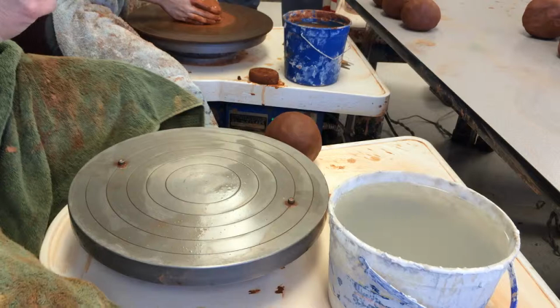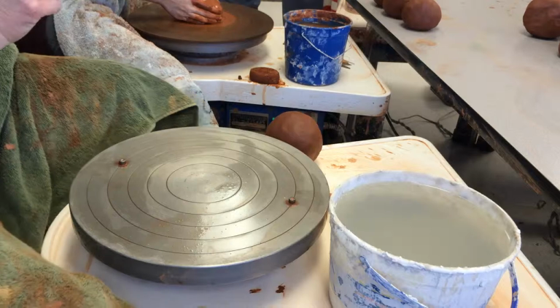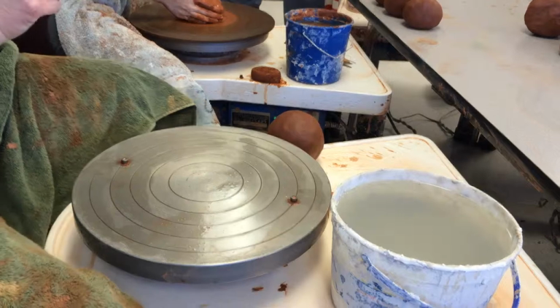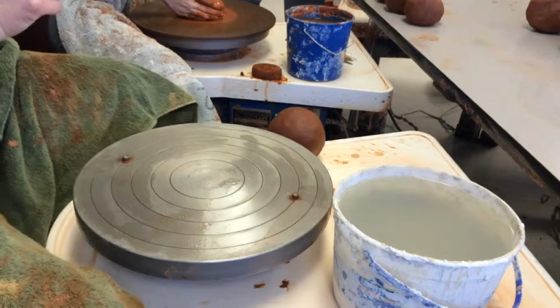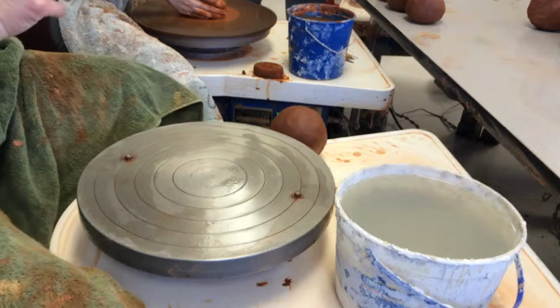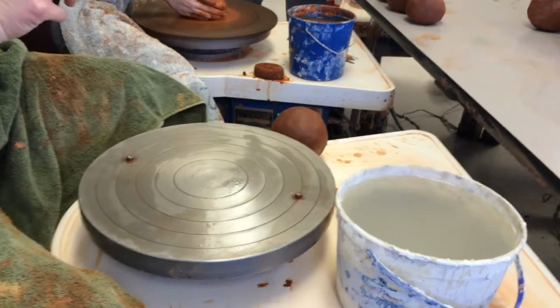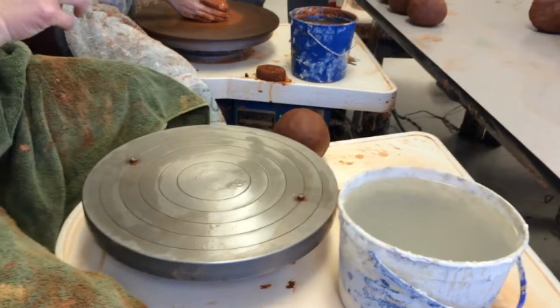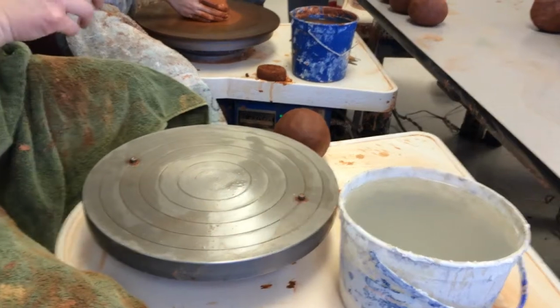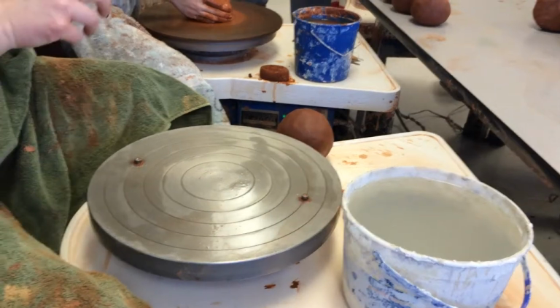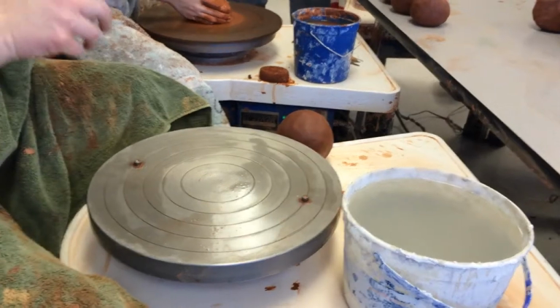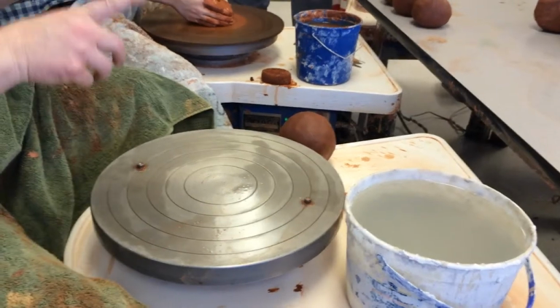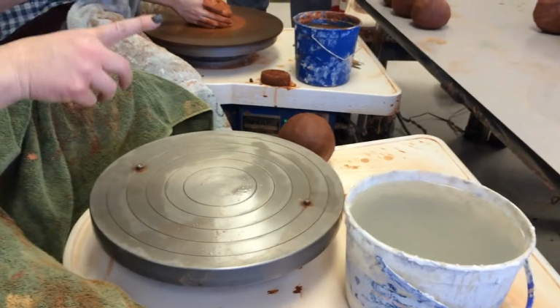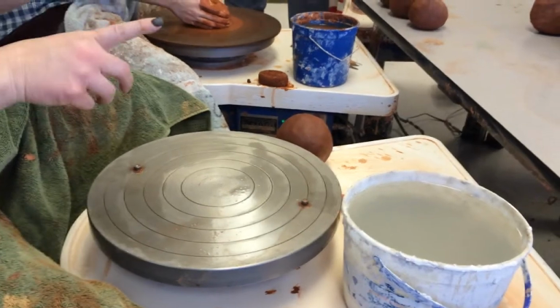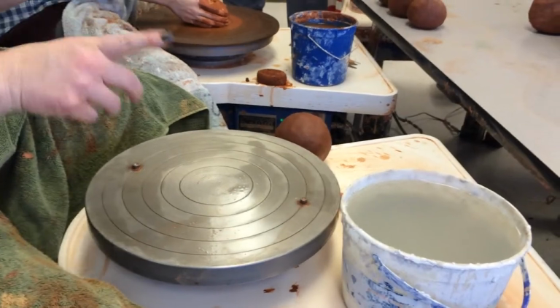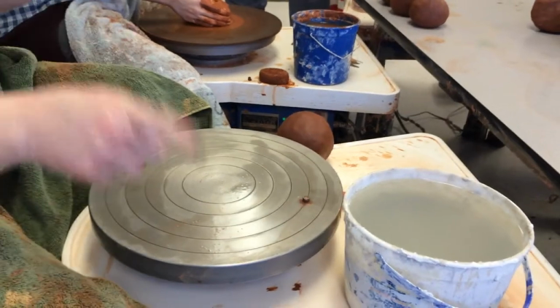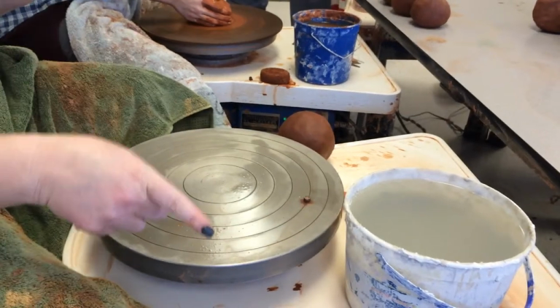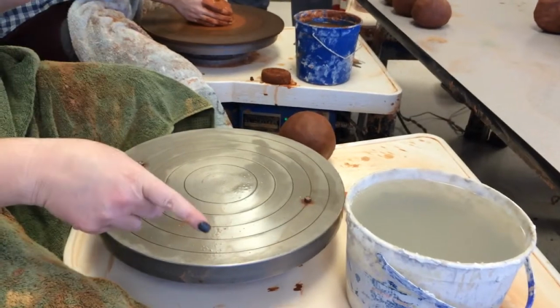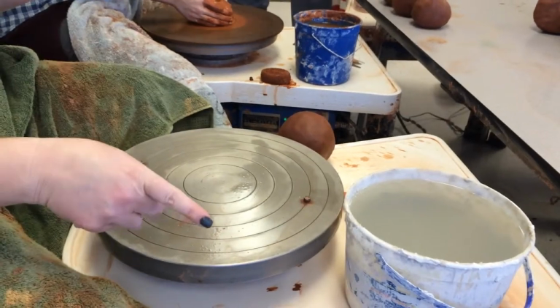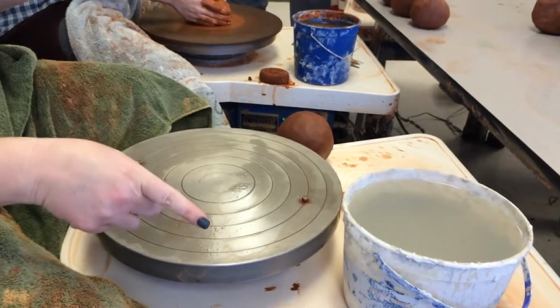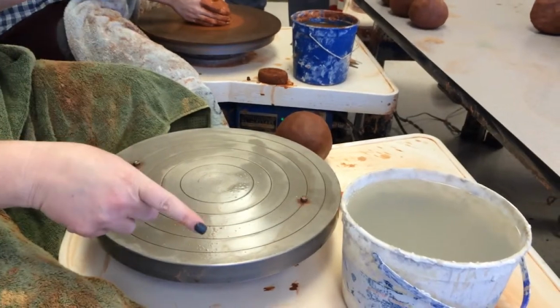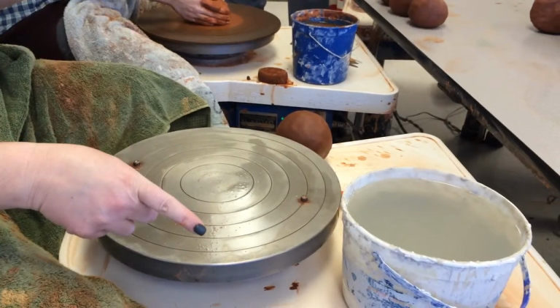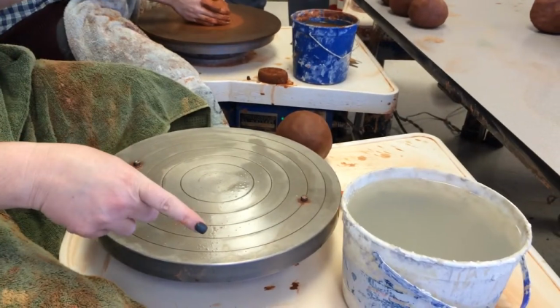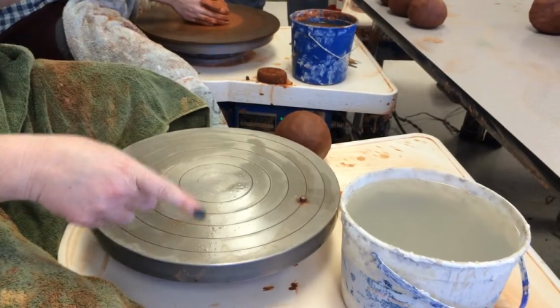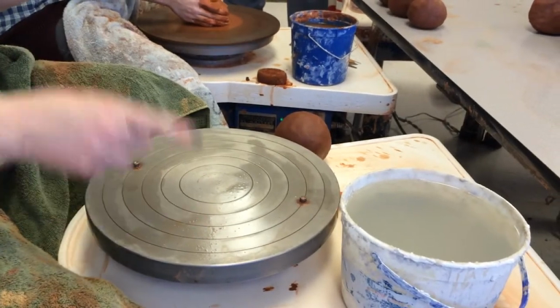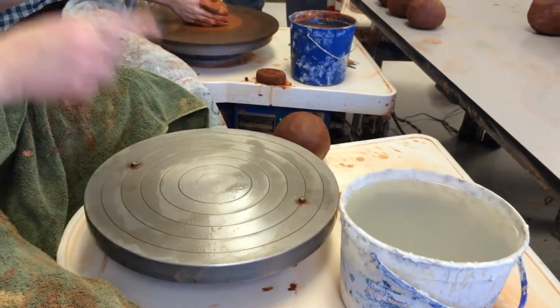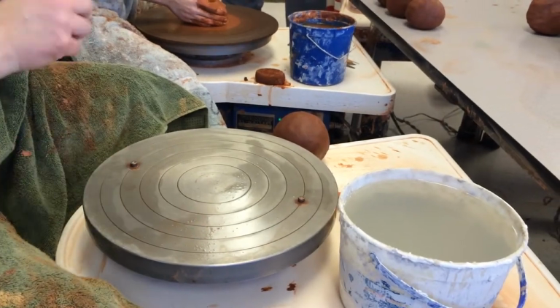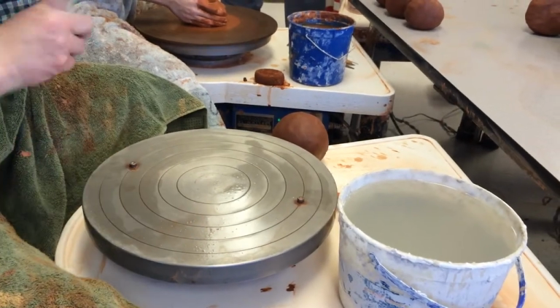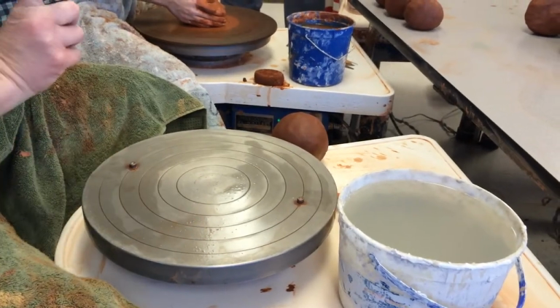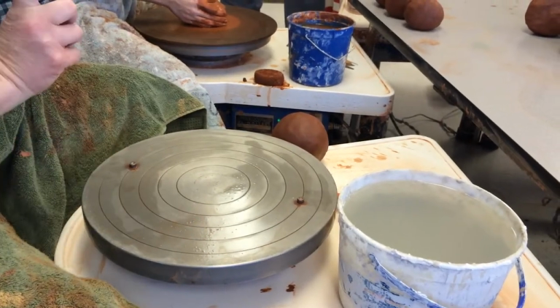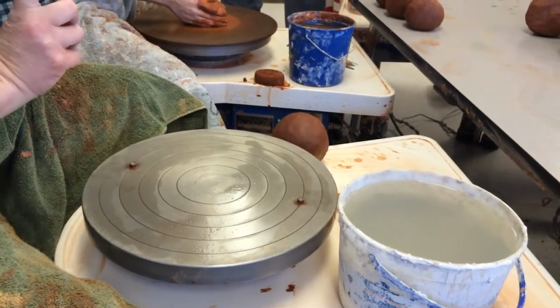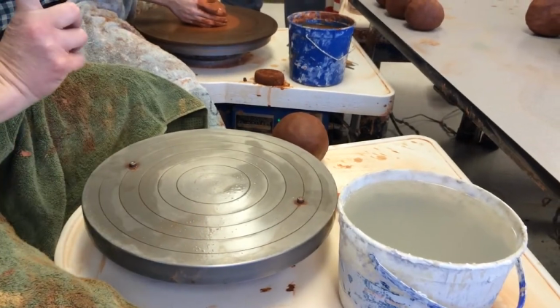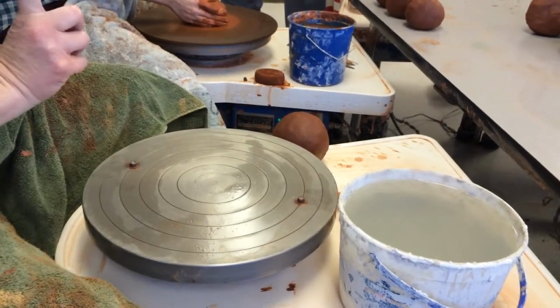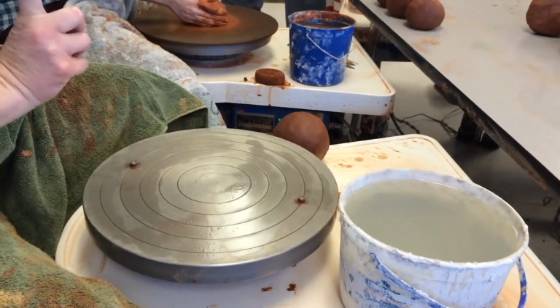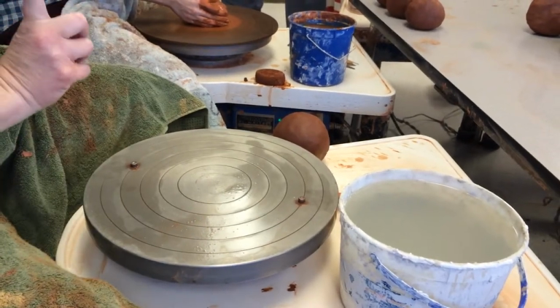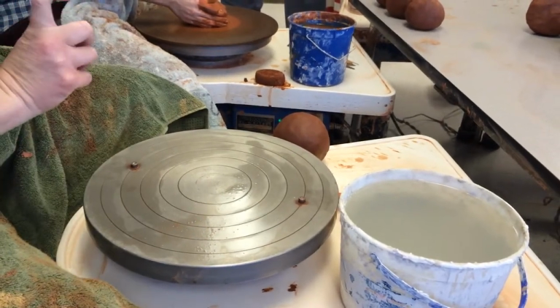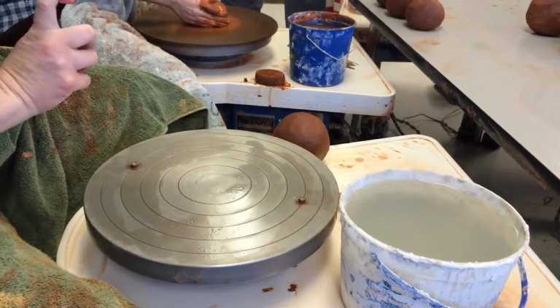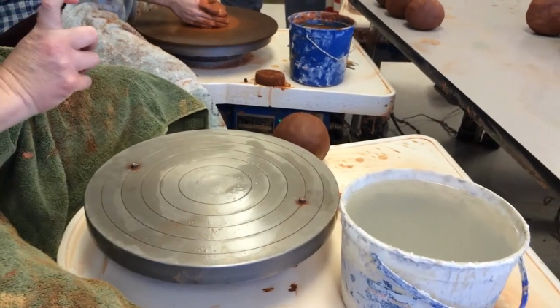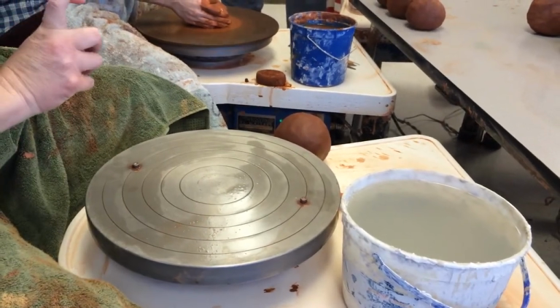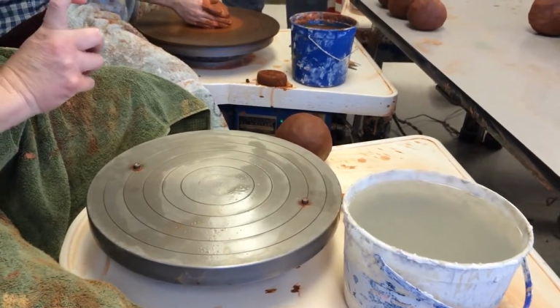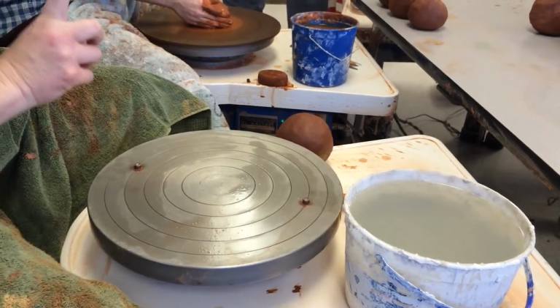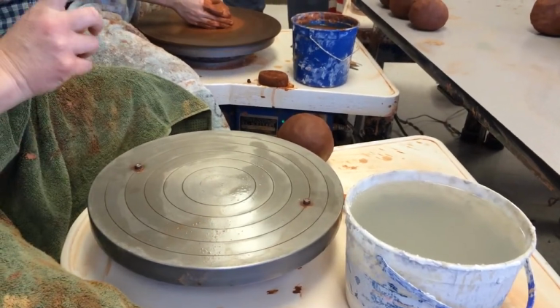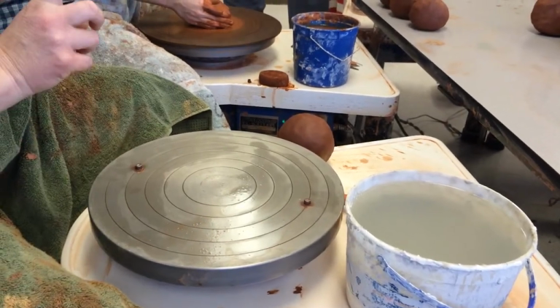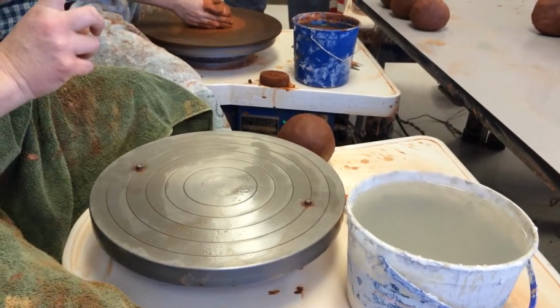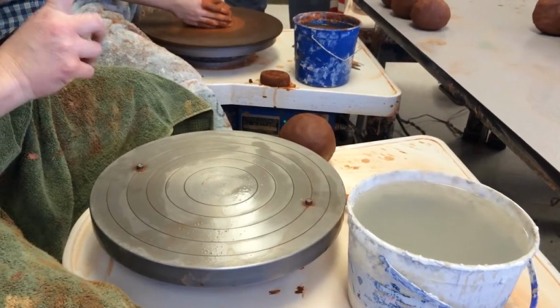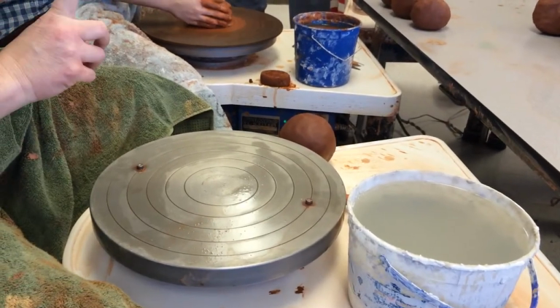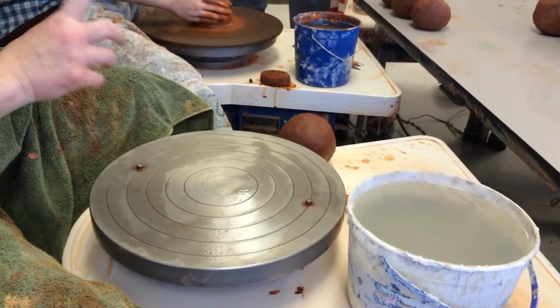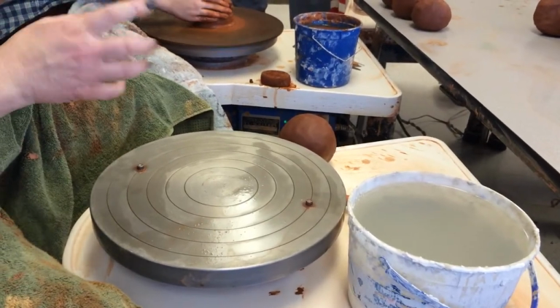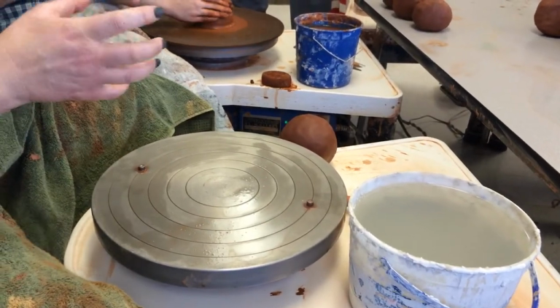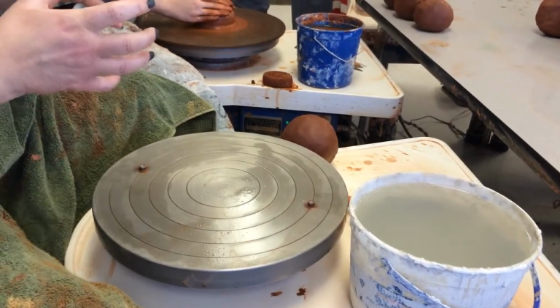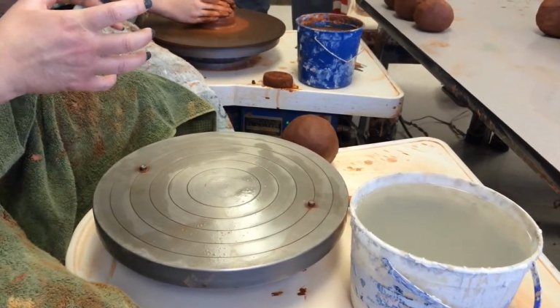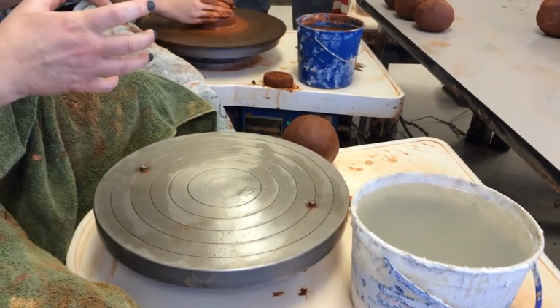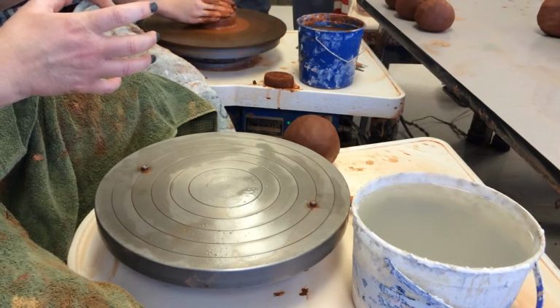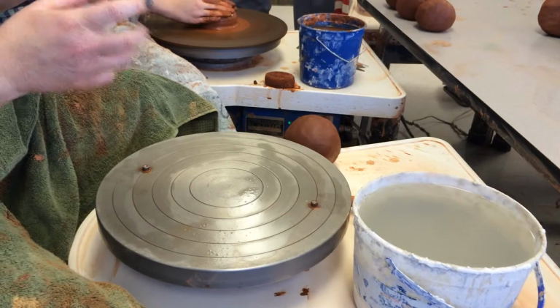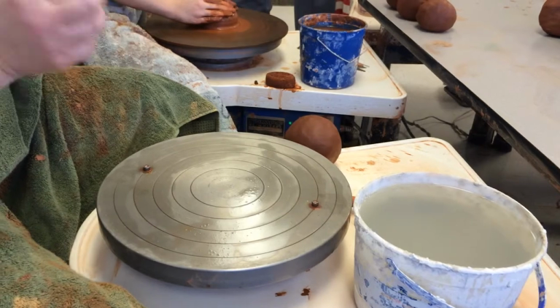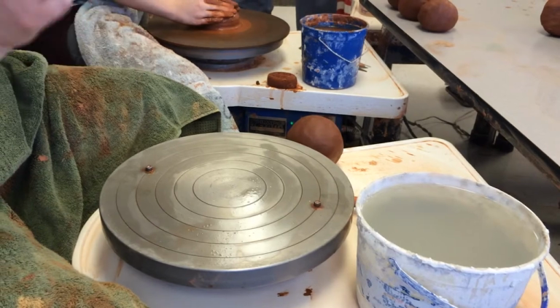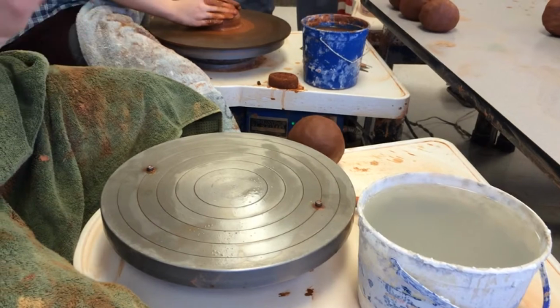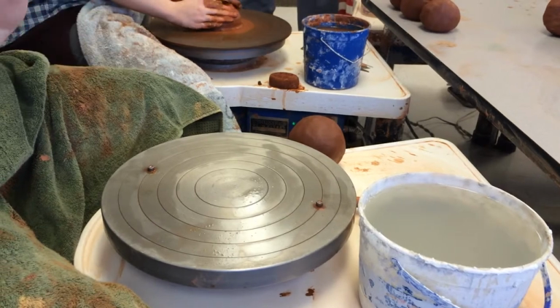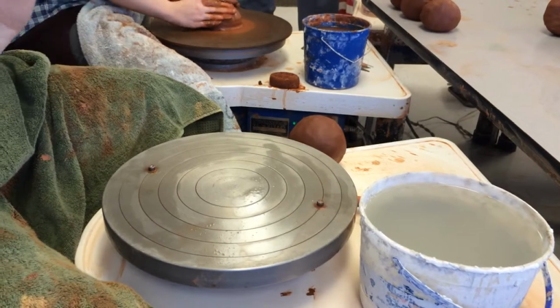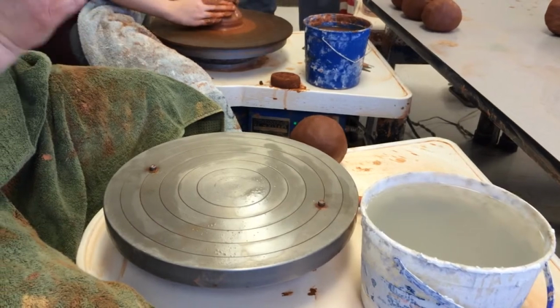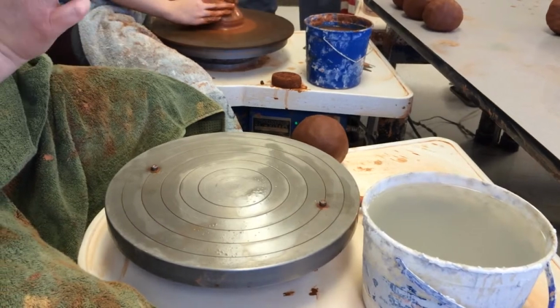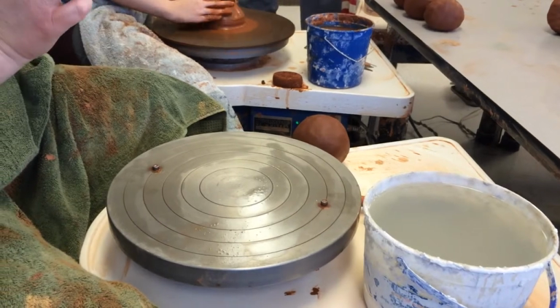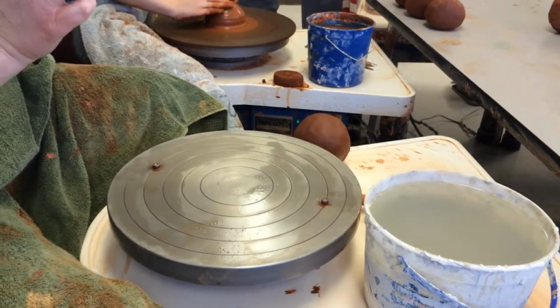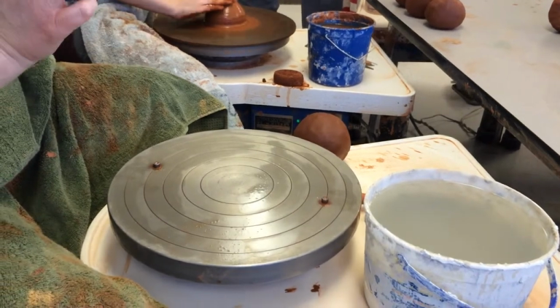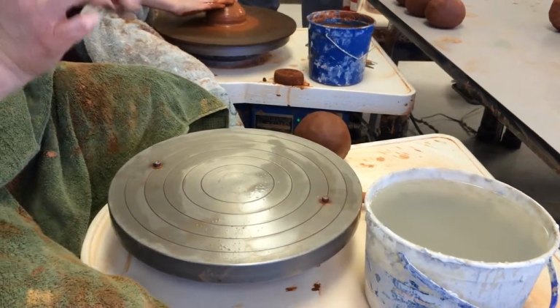For this project, you're going to learn how to use a bat, you're going to learn how to choke your pot, and how to cut the rim off.